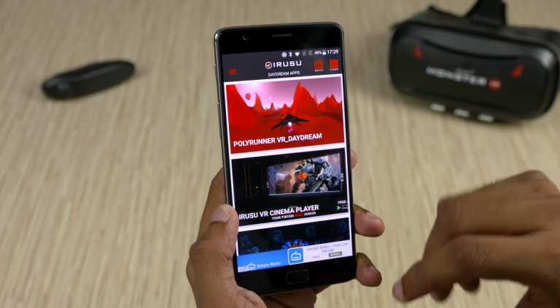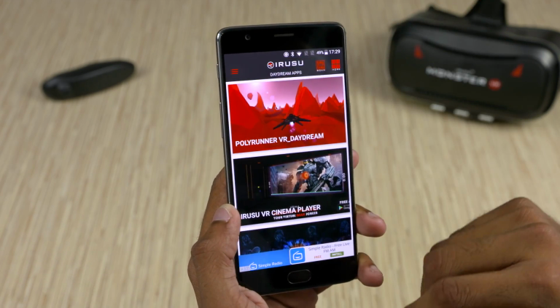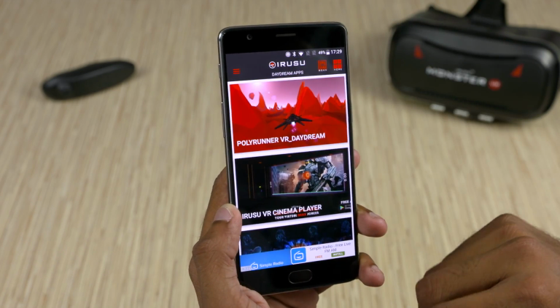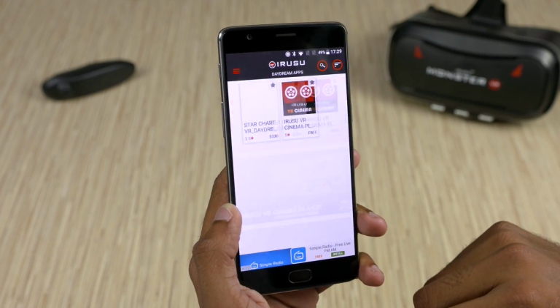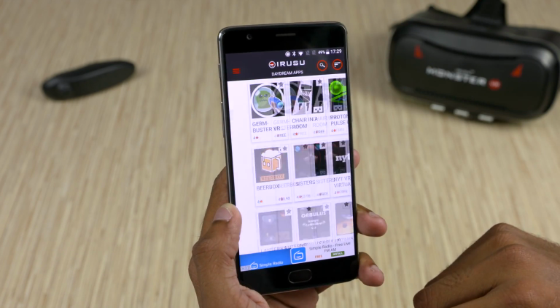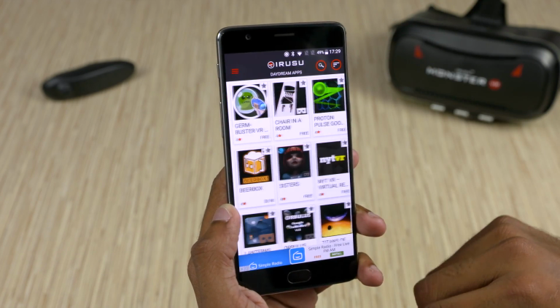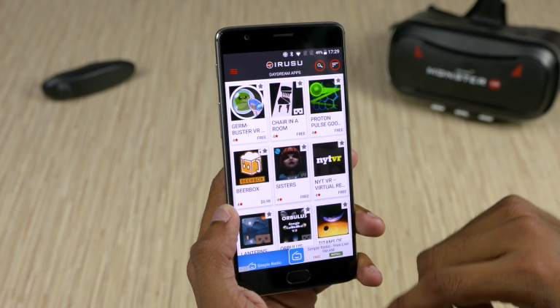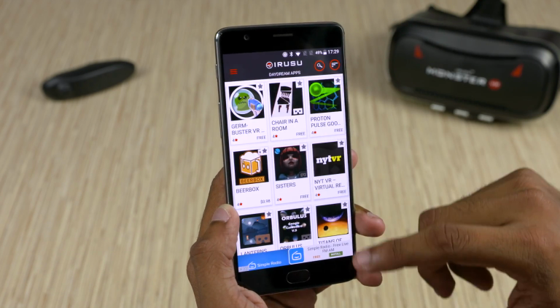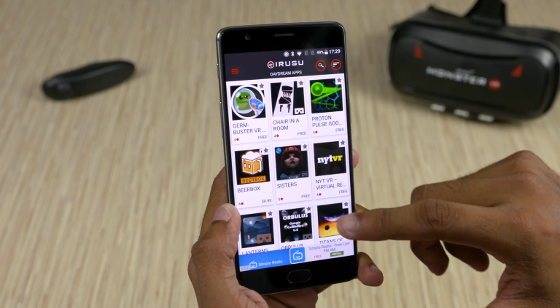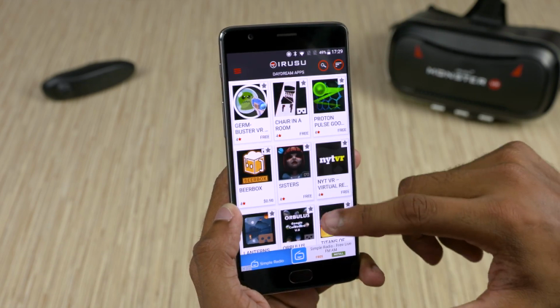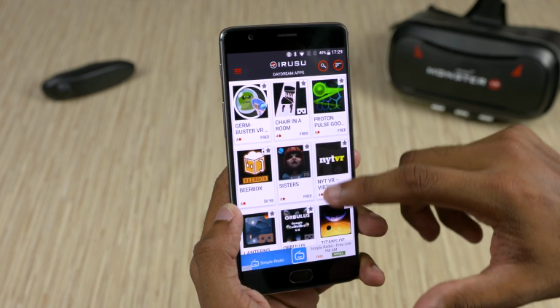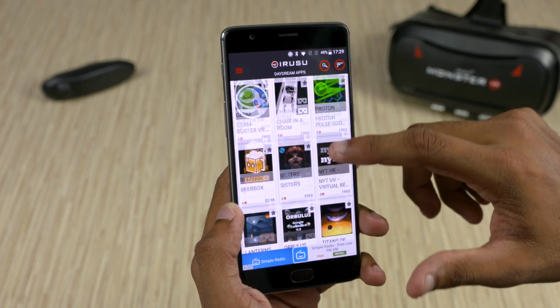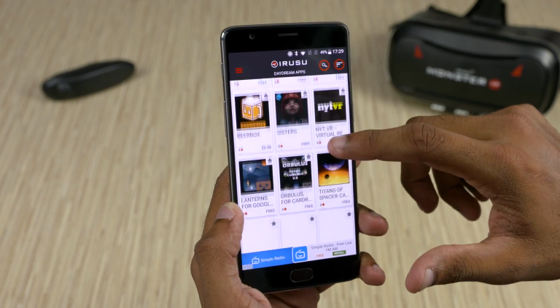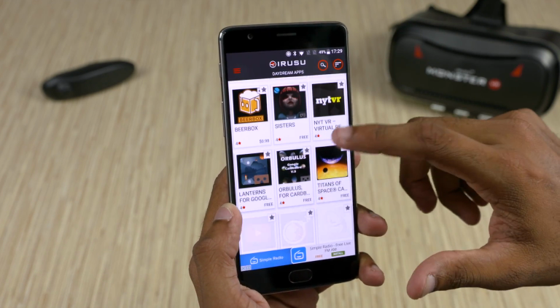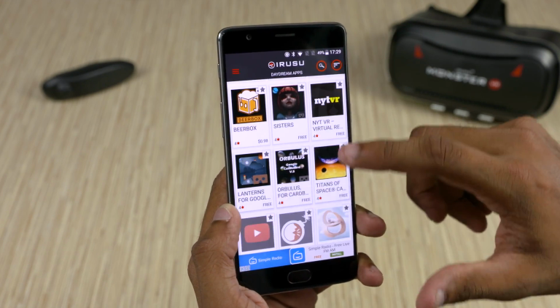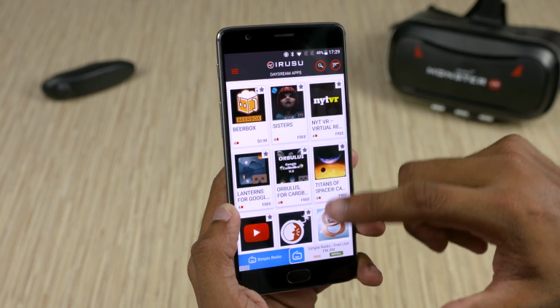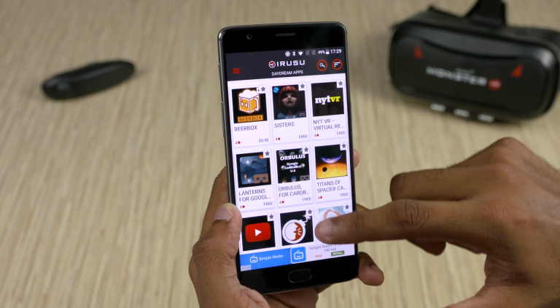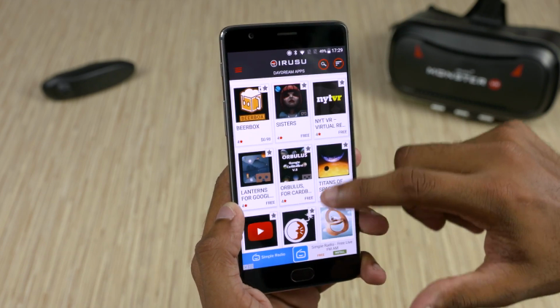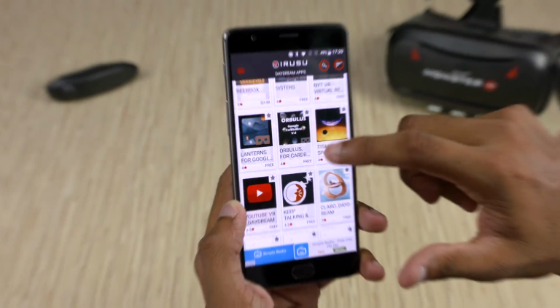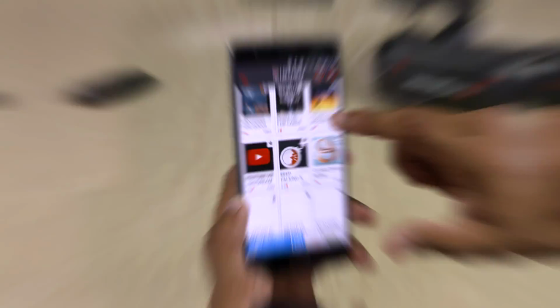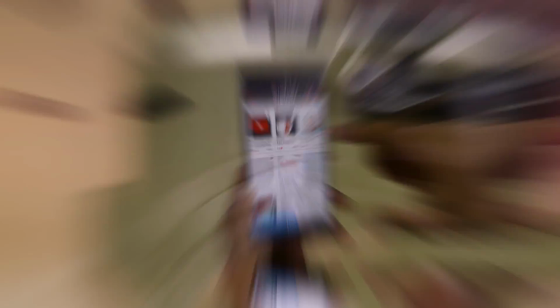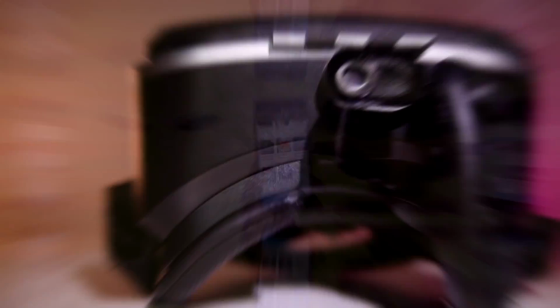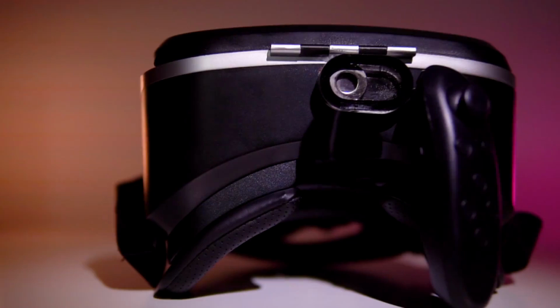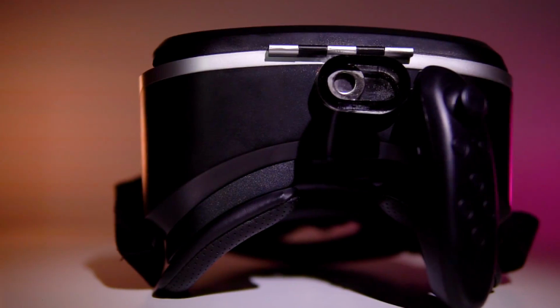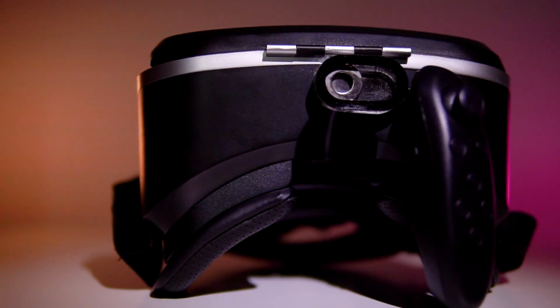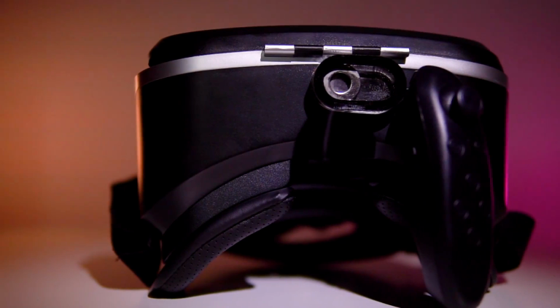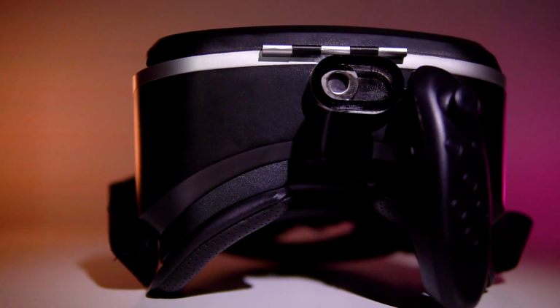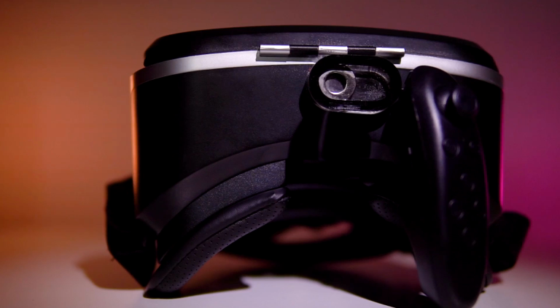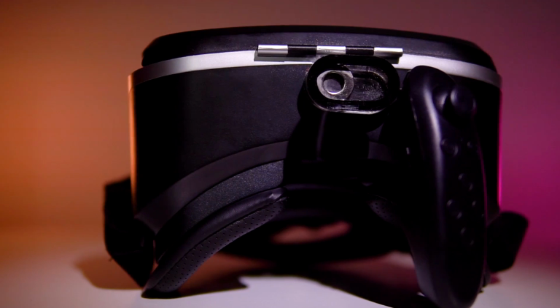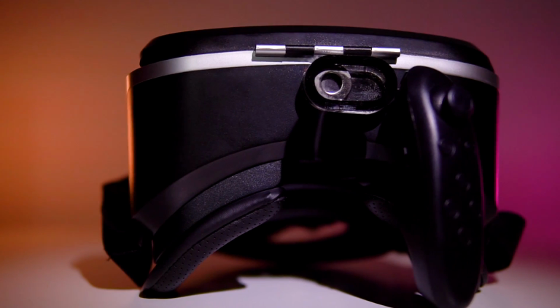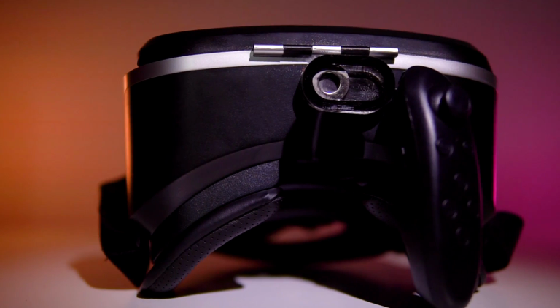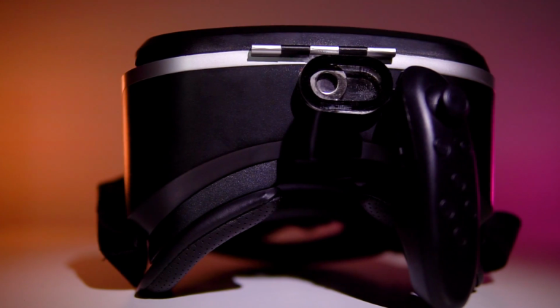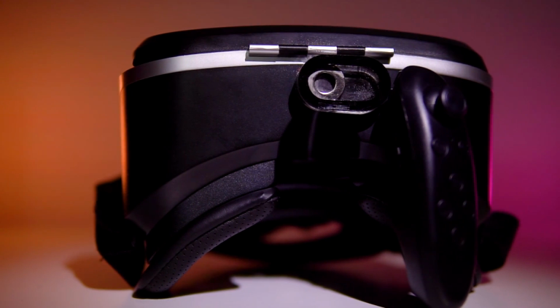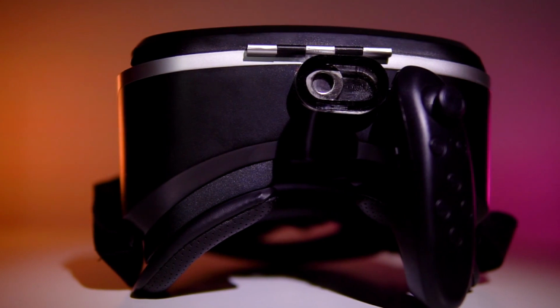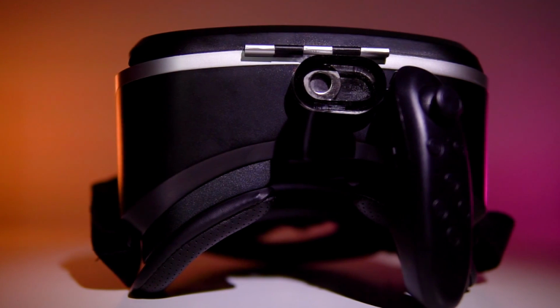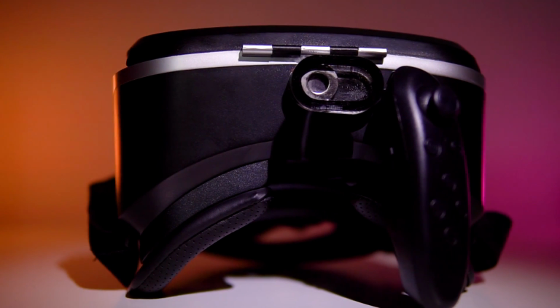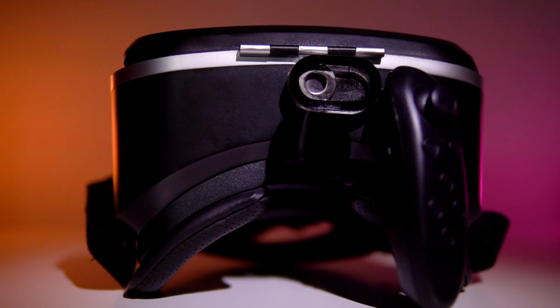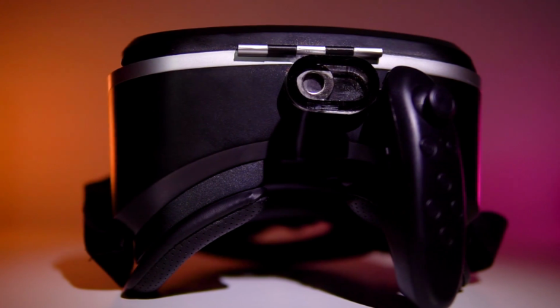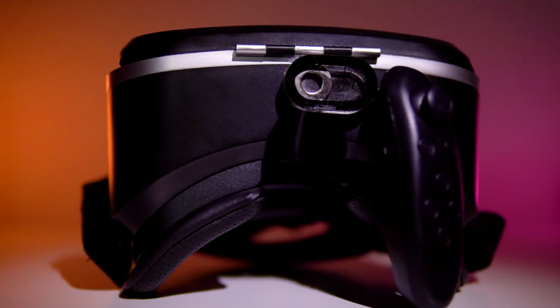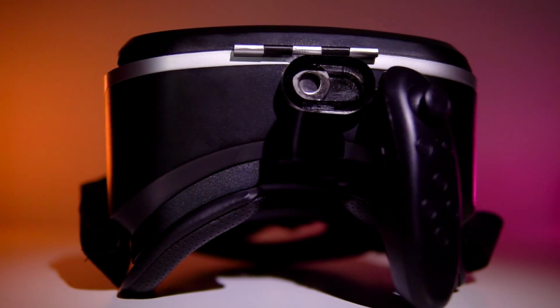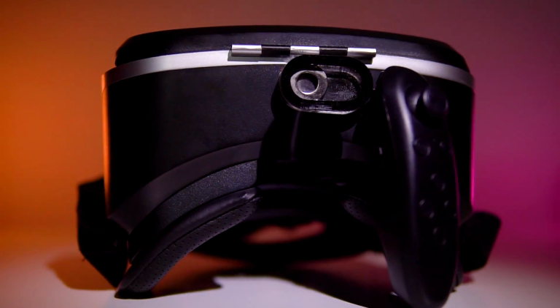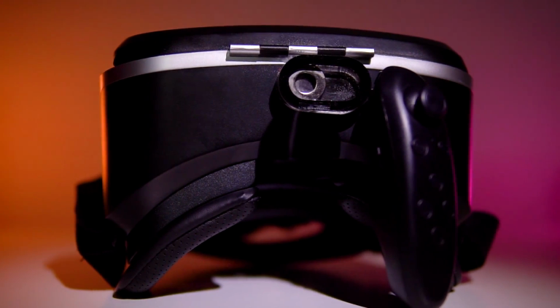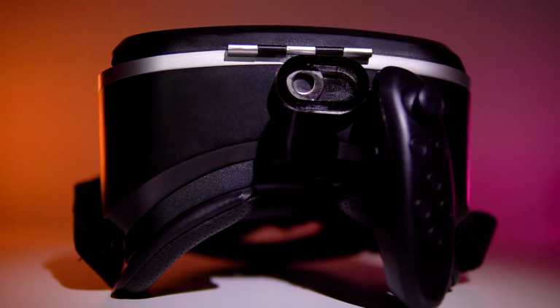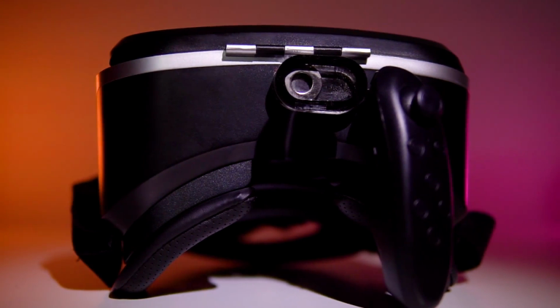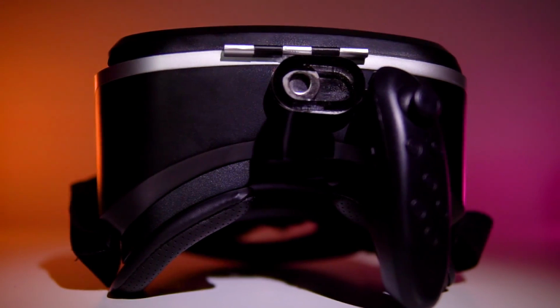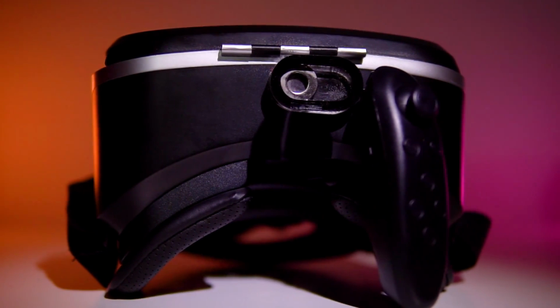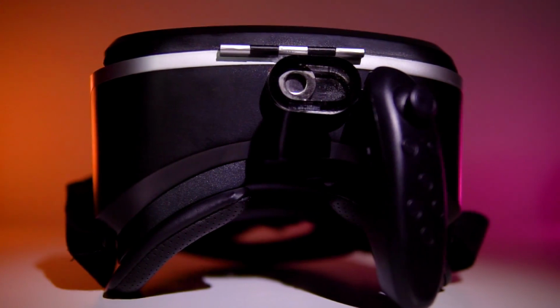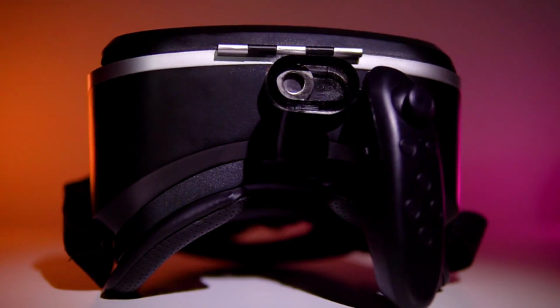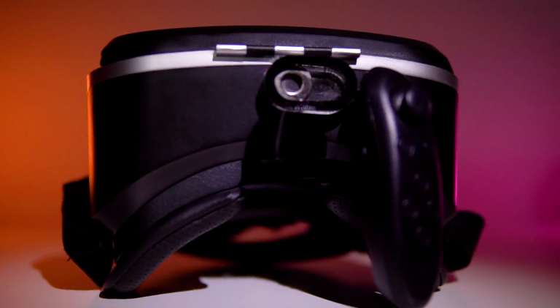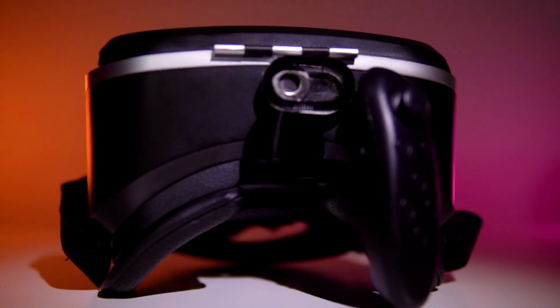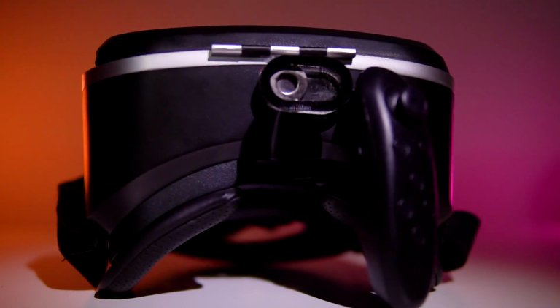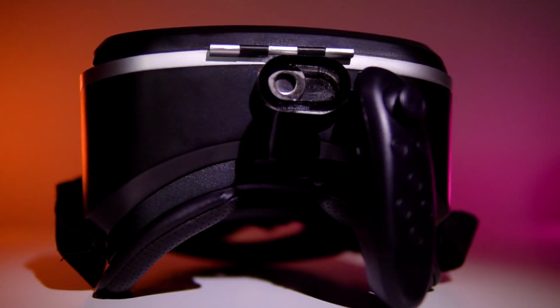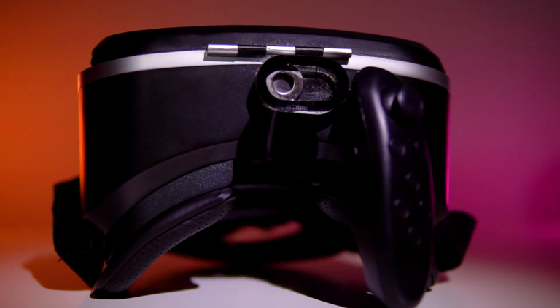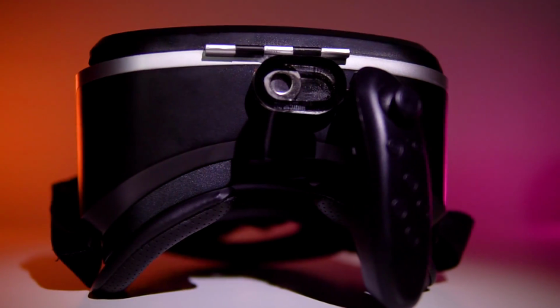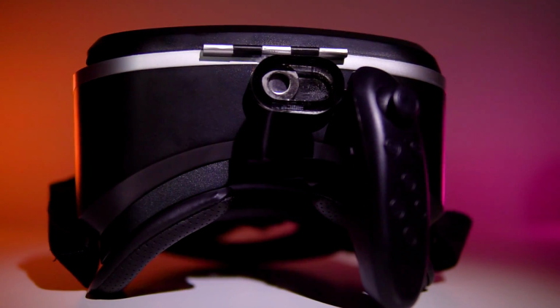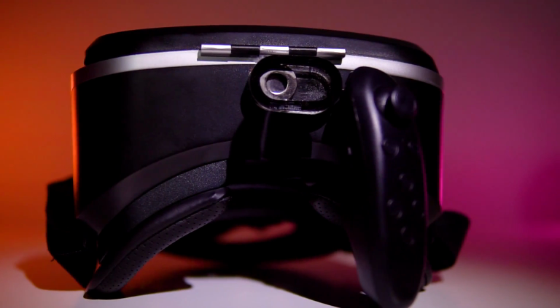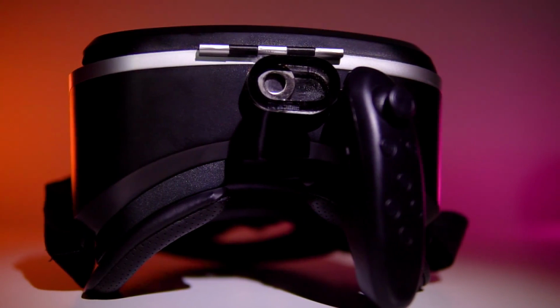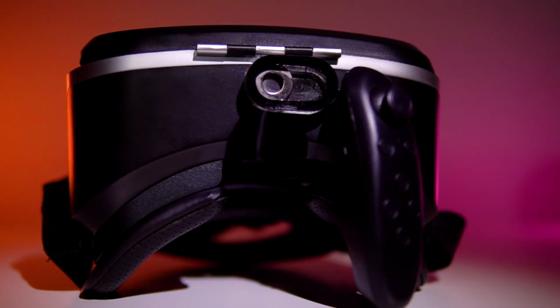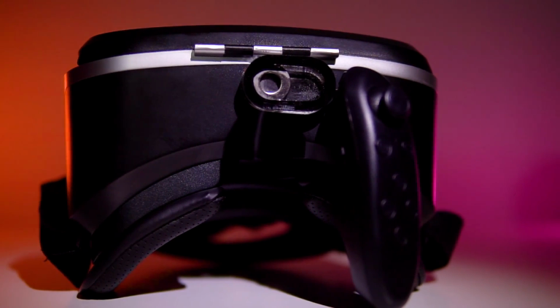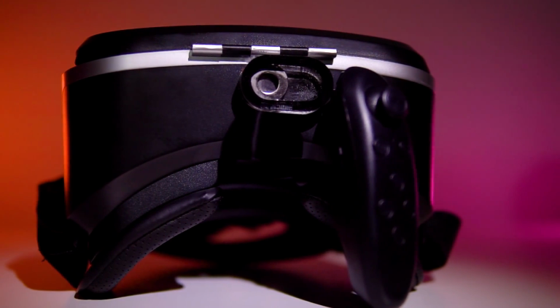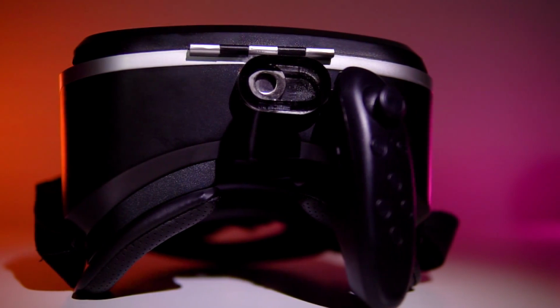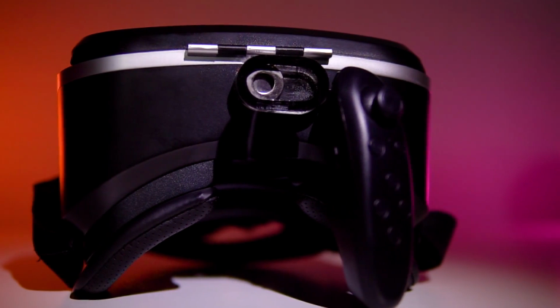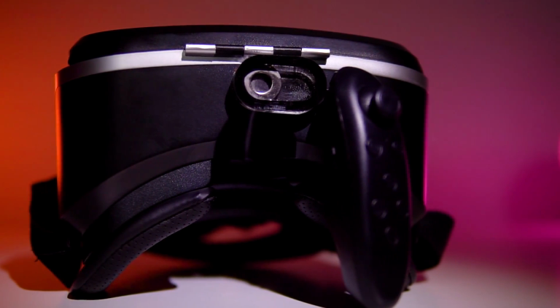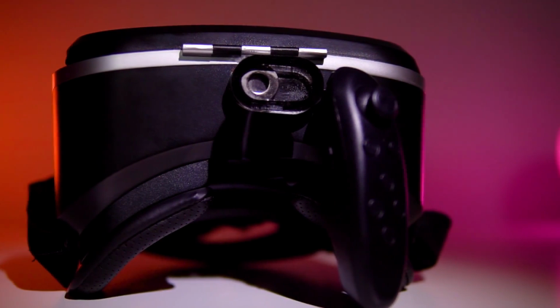The price? 2000 rupees. For that you get the headset itself, a magnetic clicker, and a Bluetooth controller.